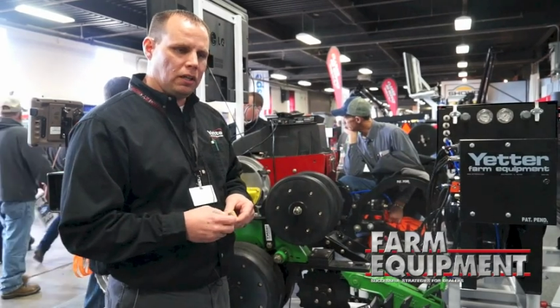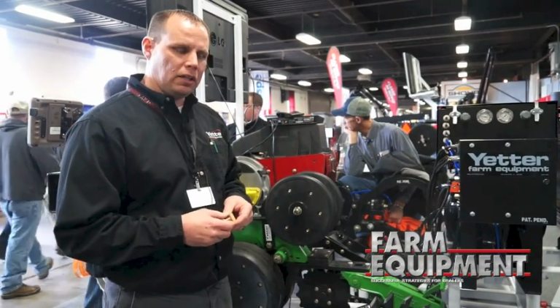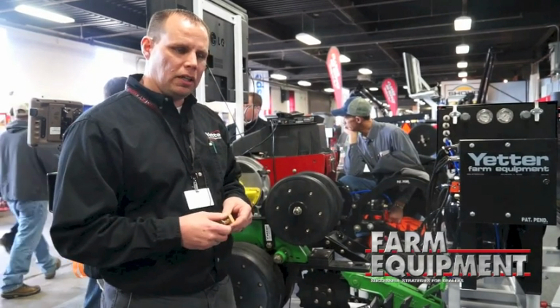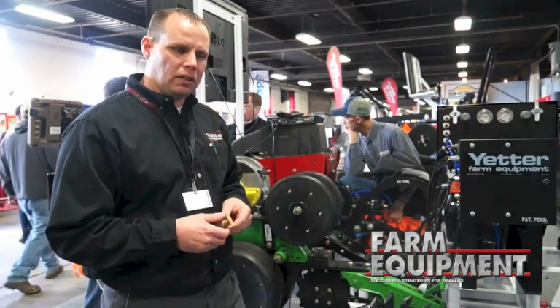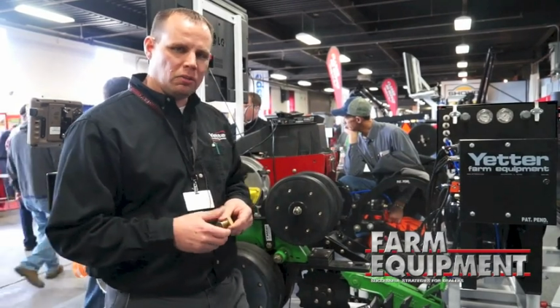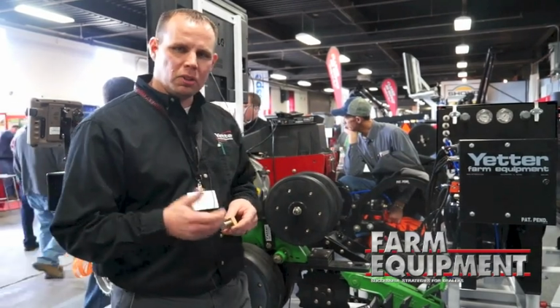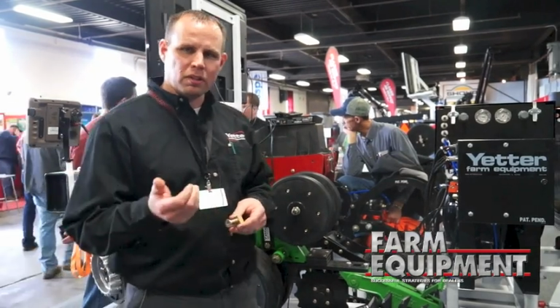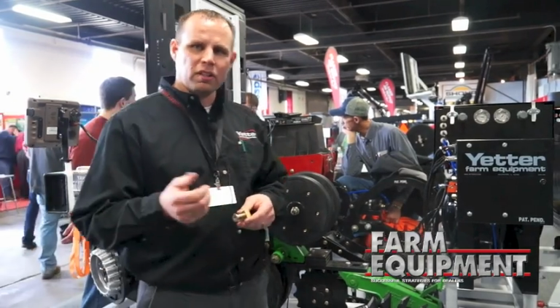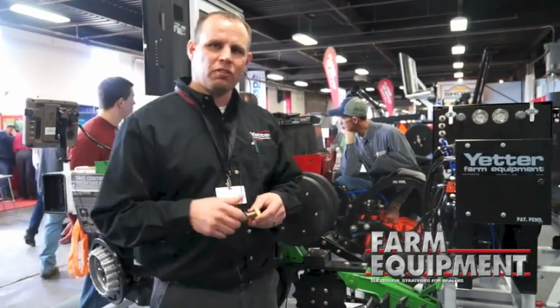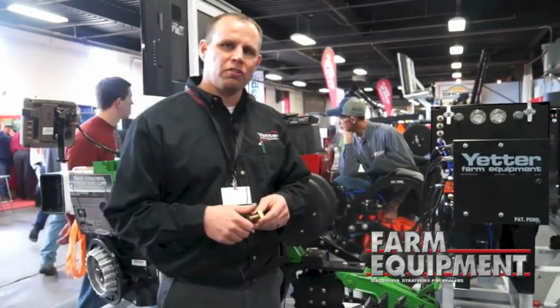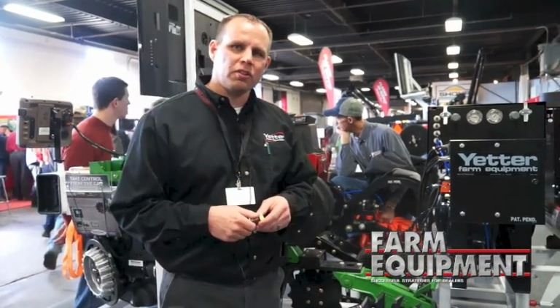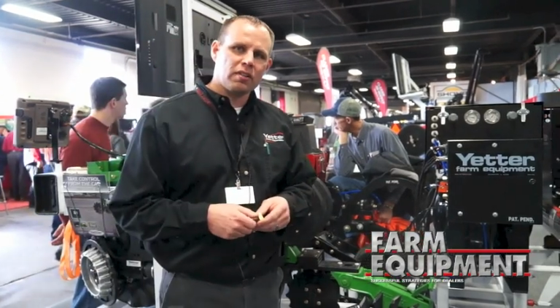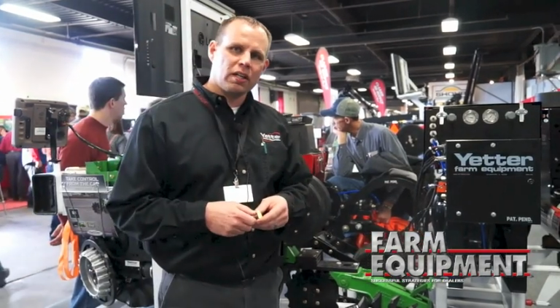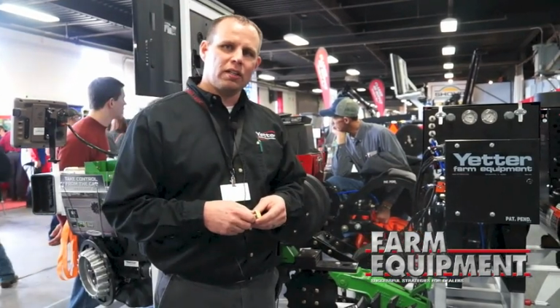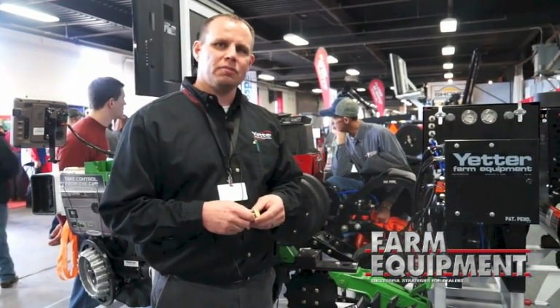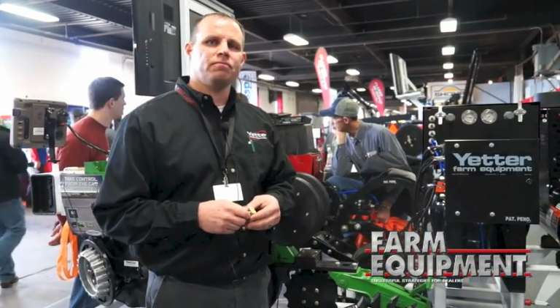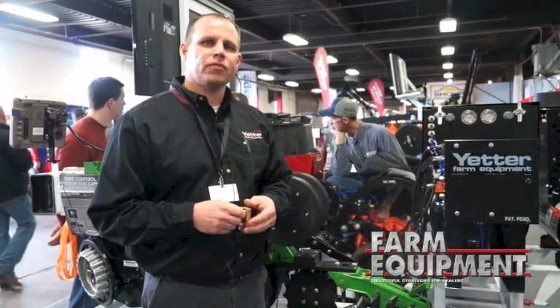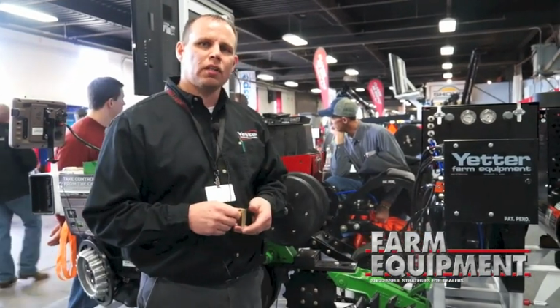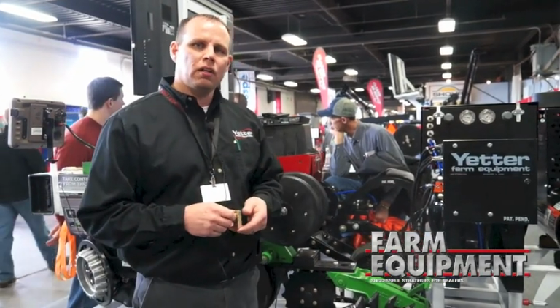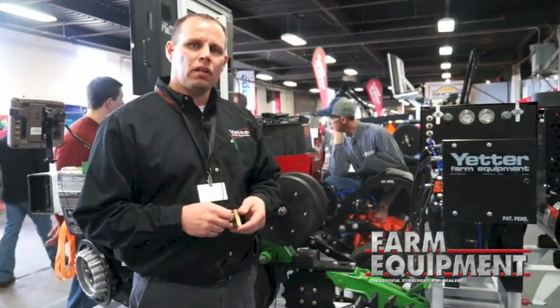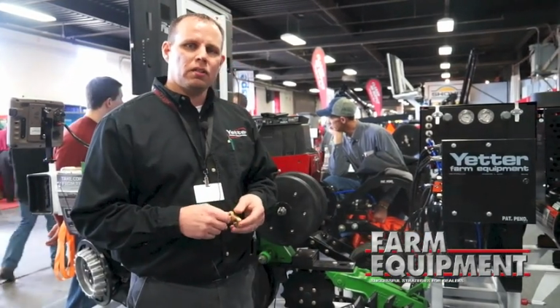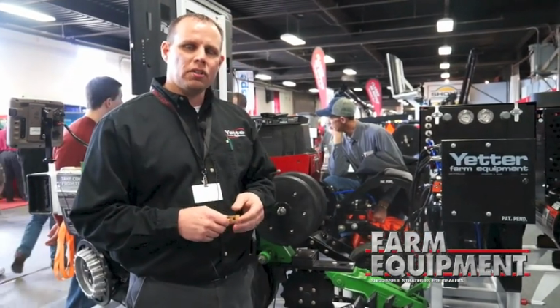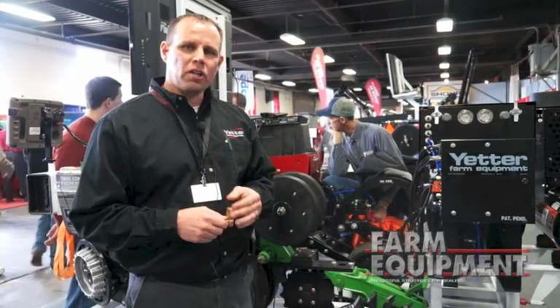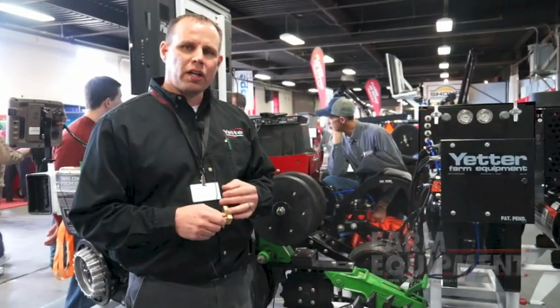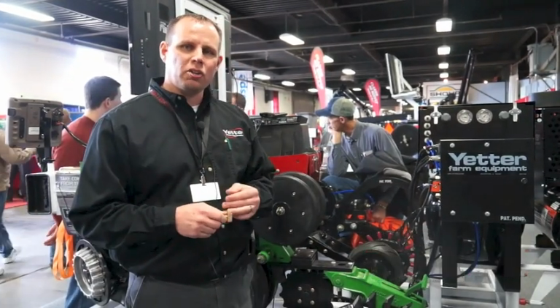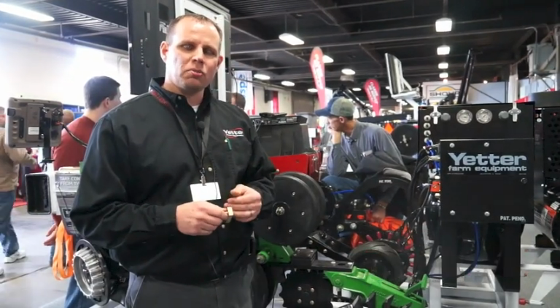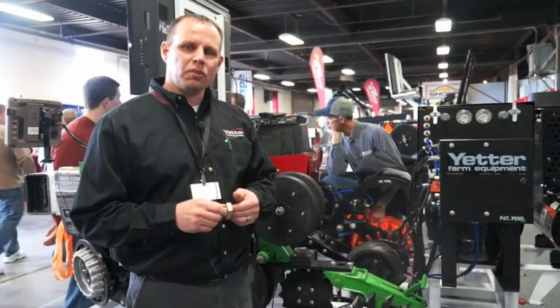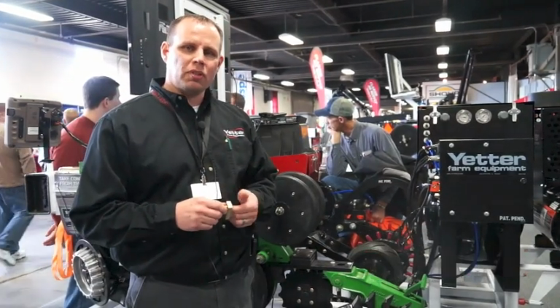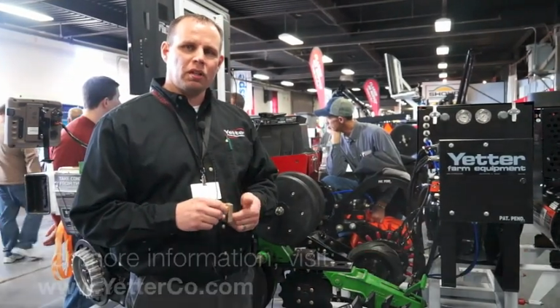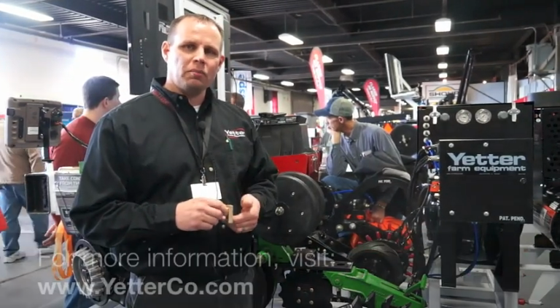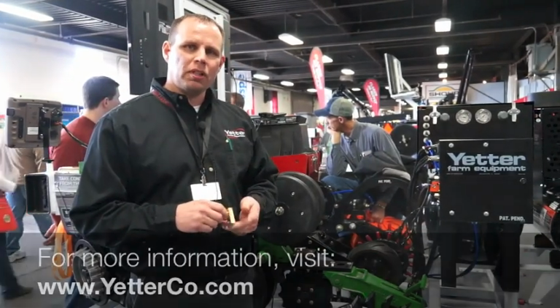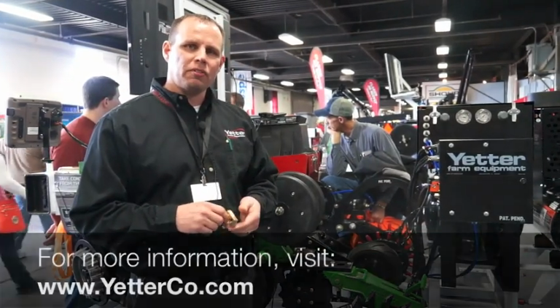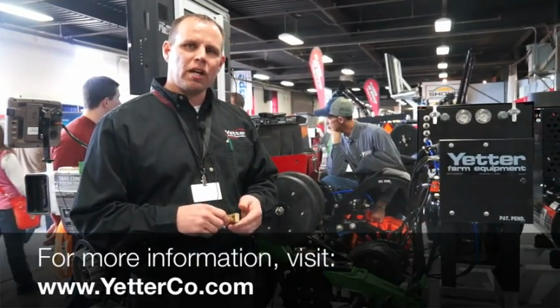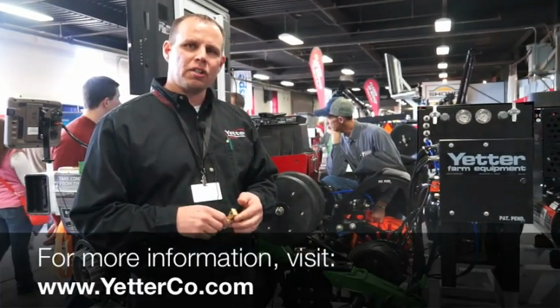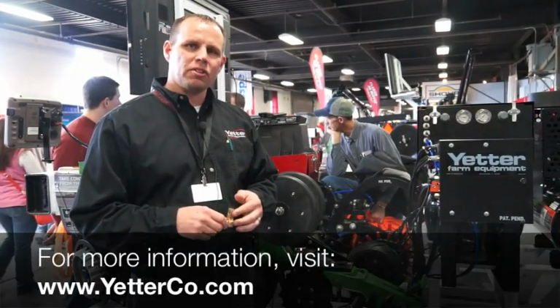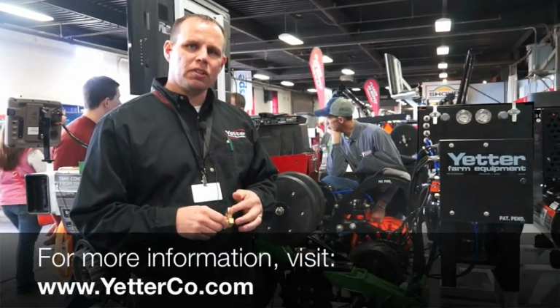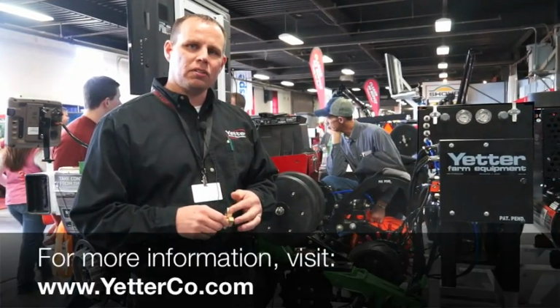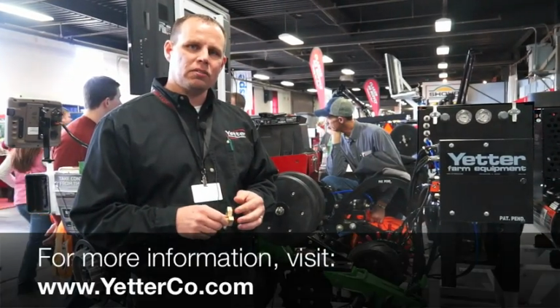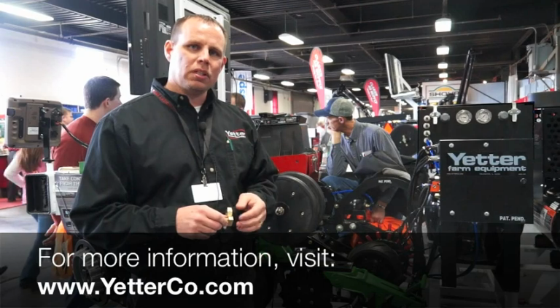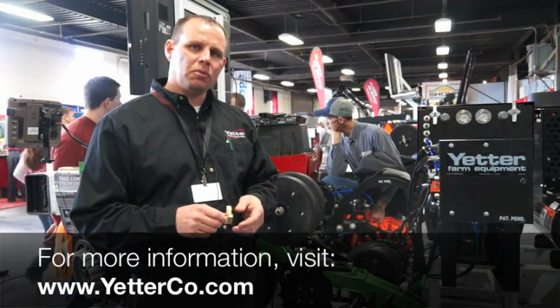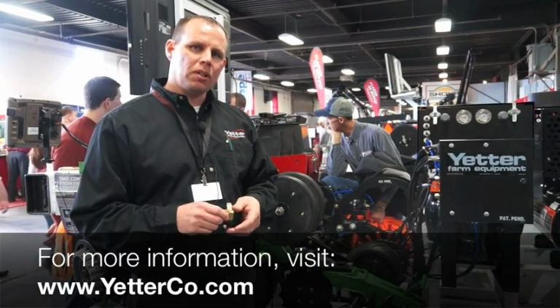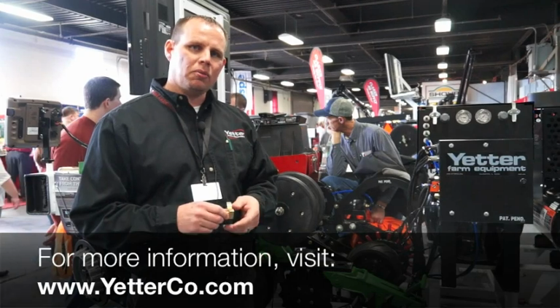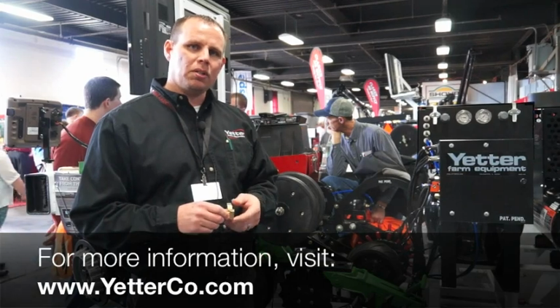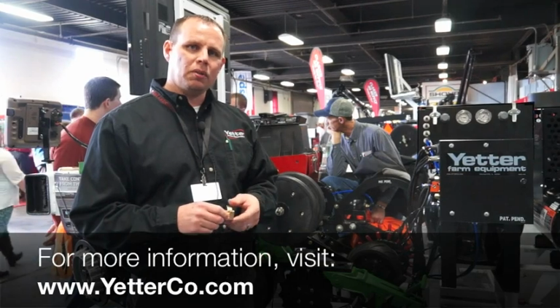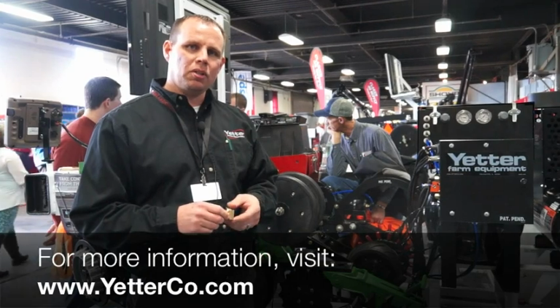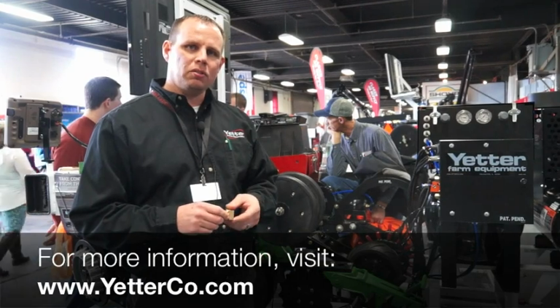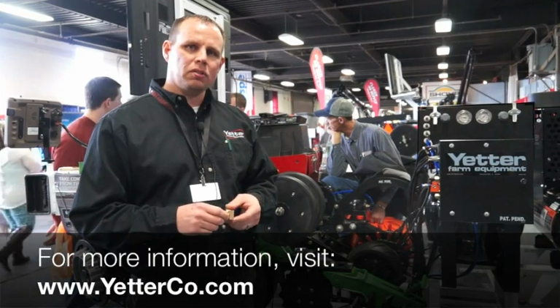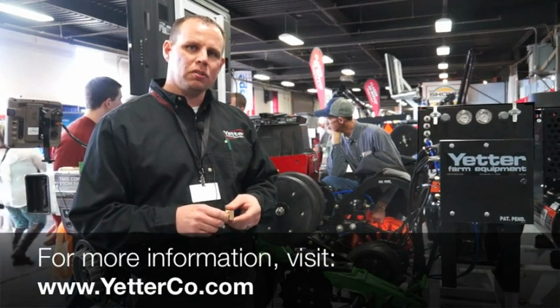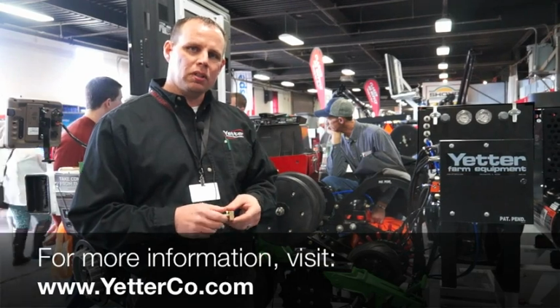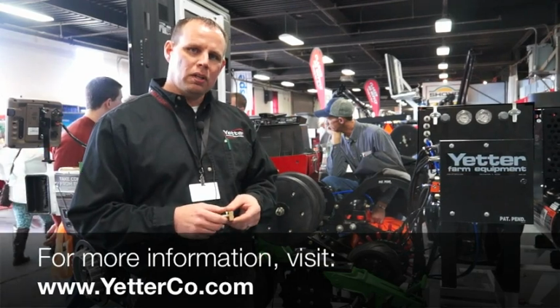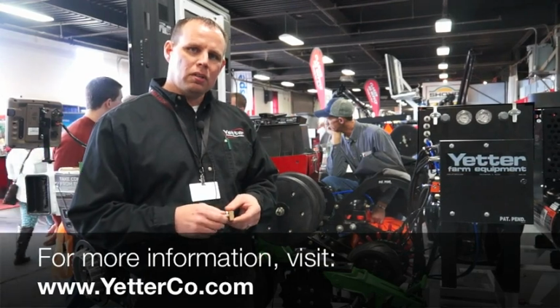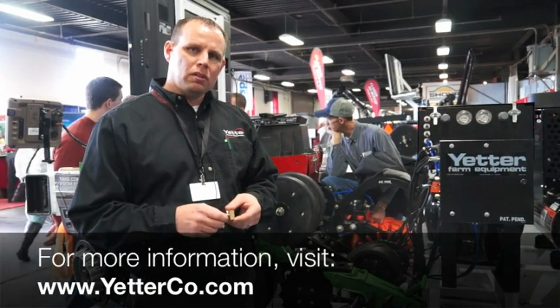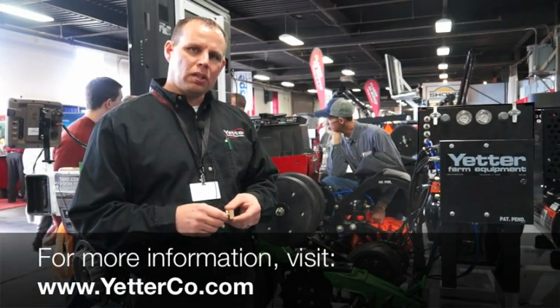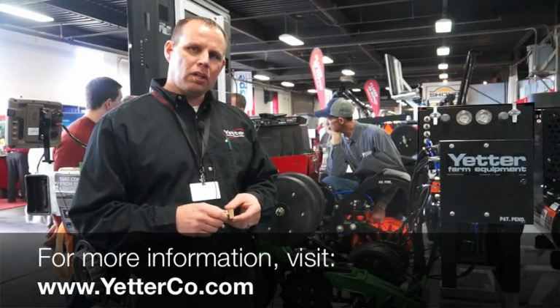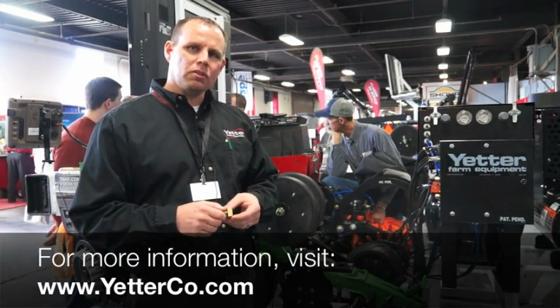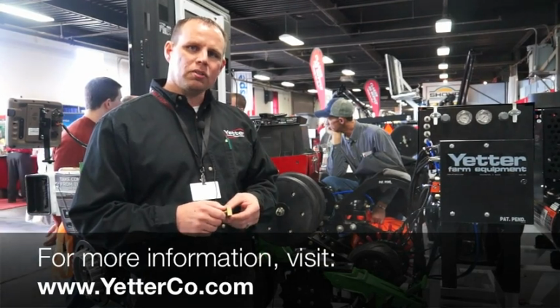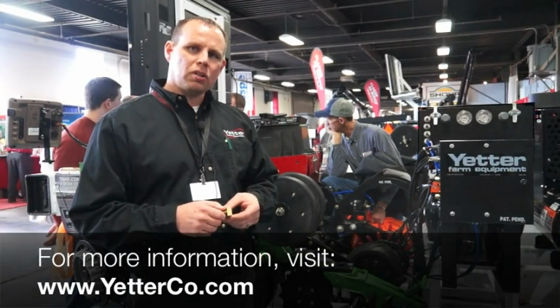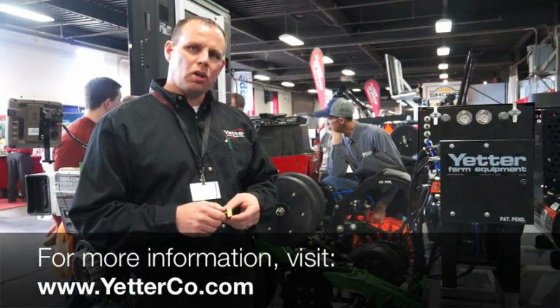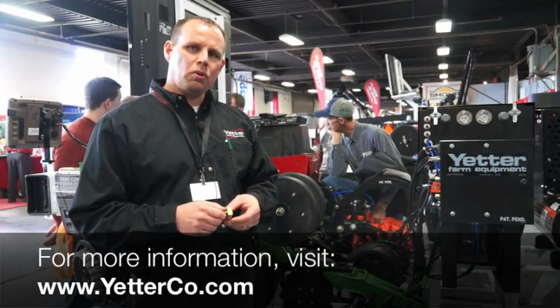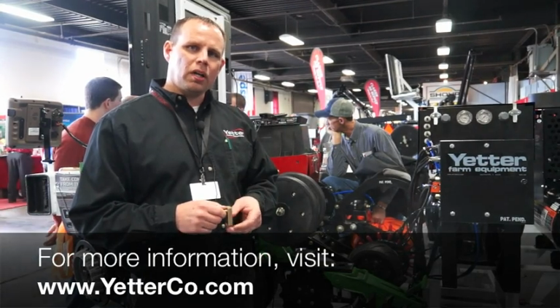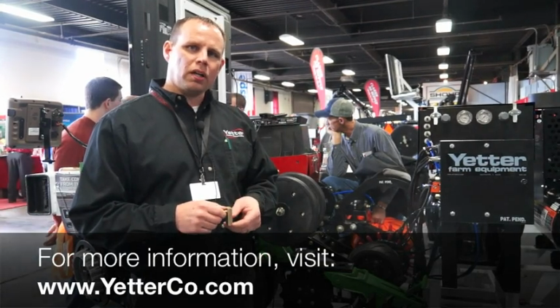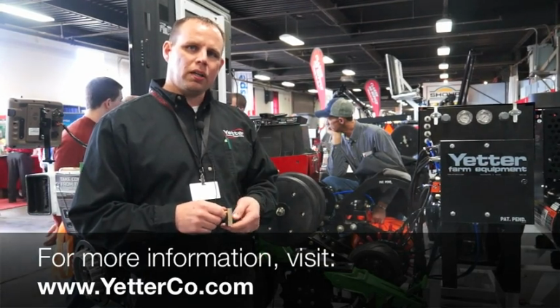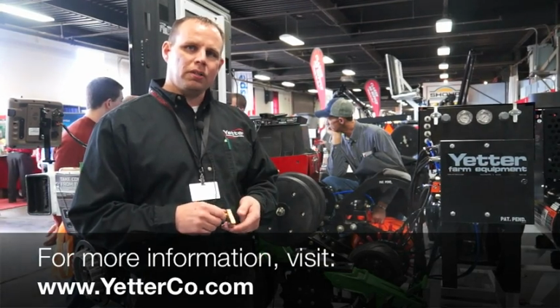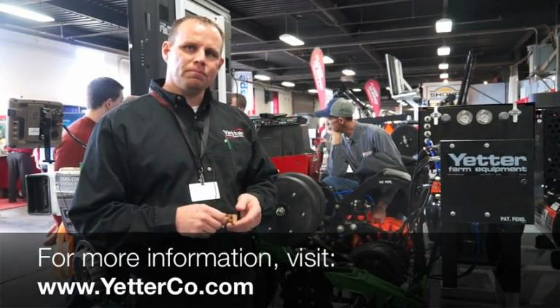Again, I want to thank you for your time. Derek Allensworth of Yetter Manufacturing, www.yetterco.com.